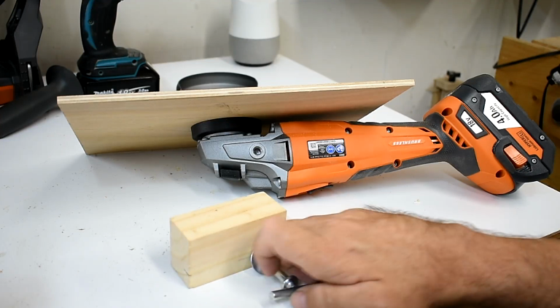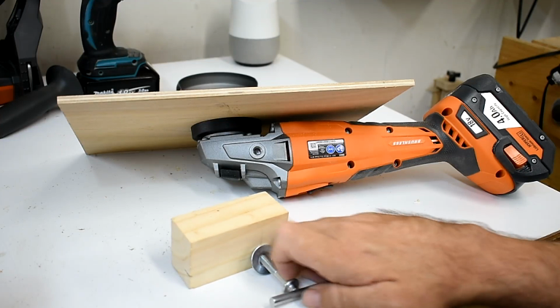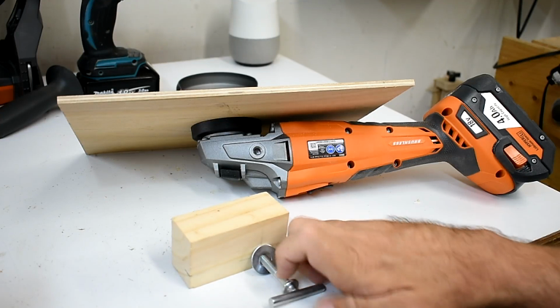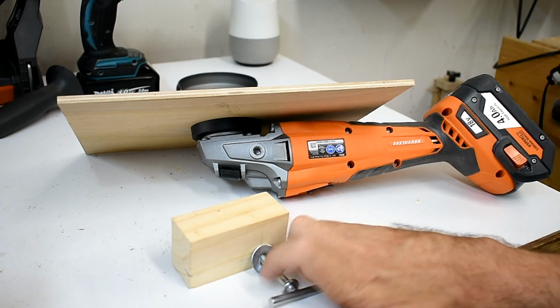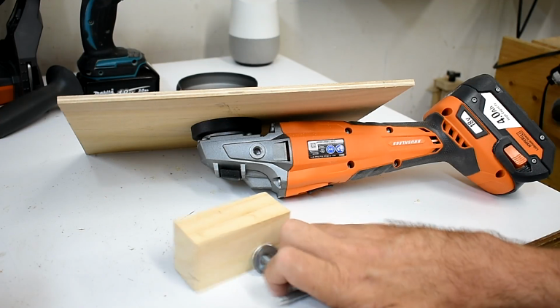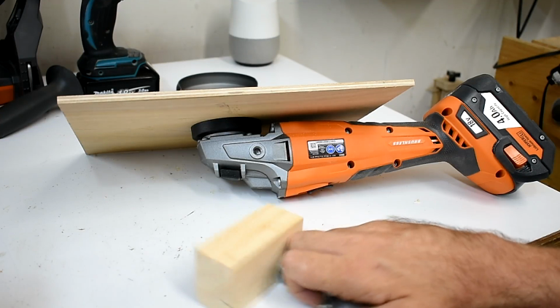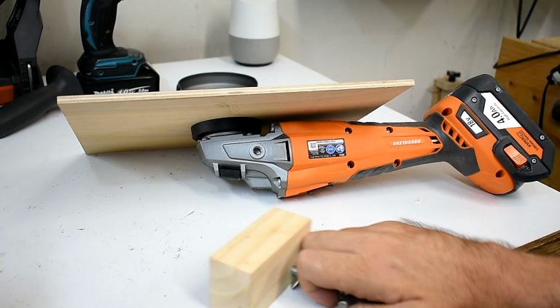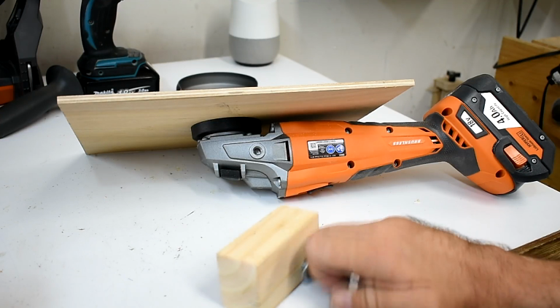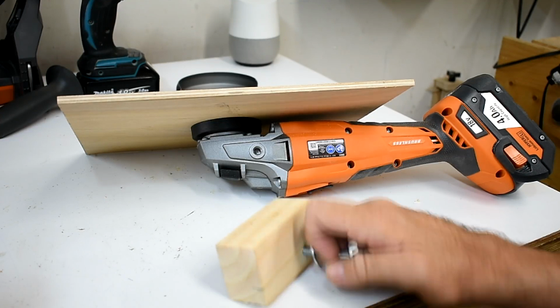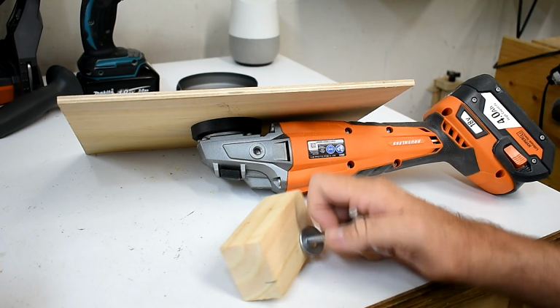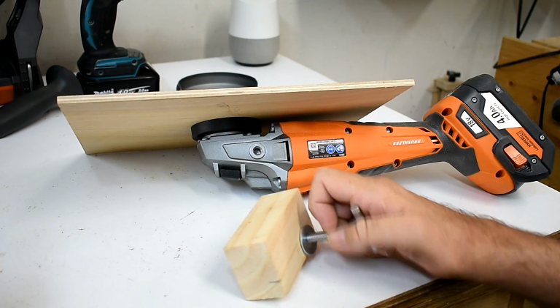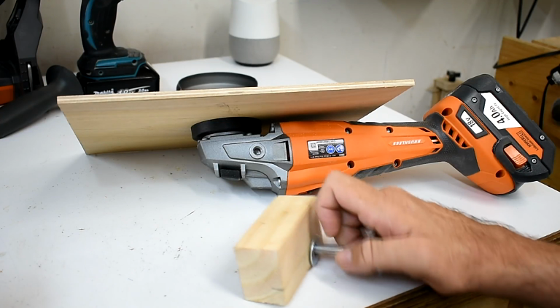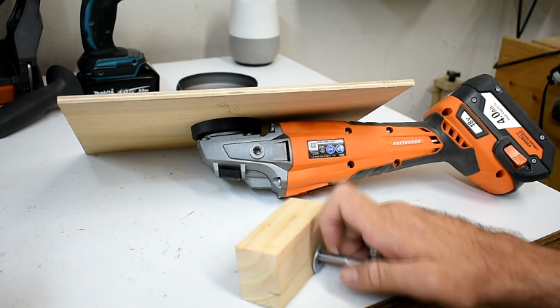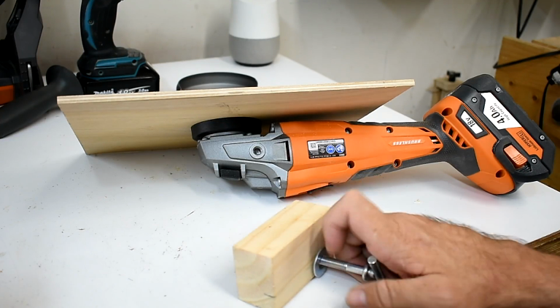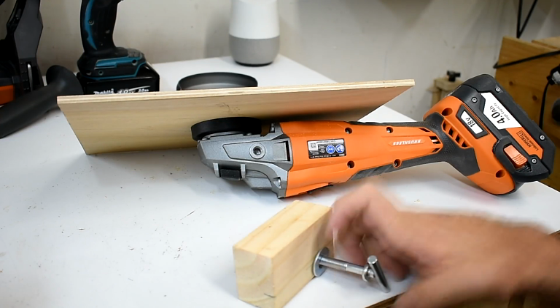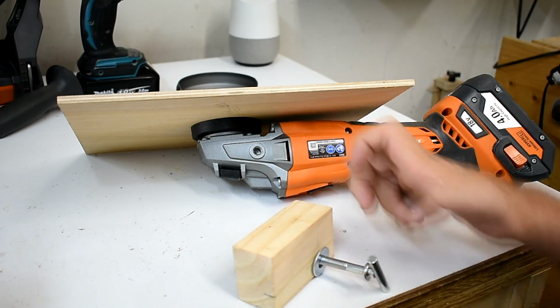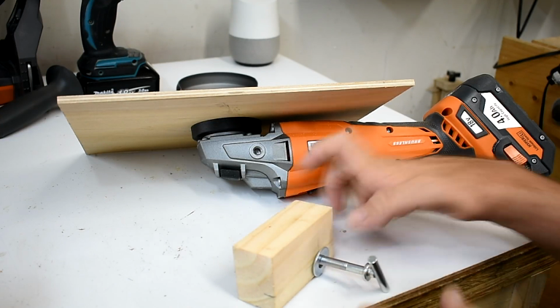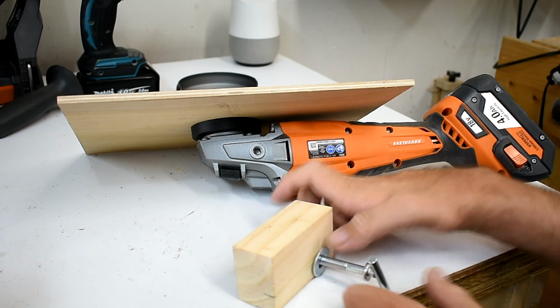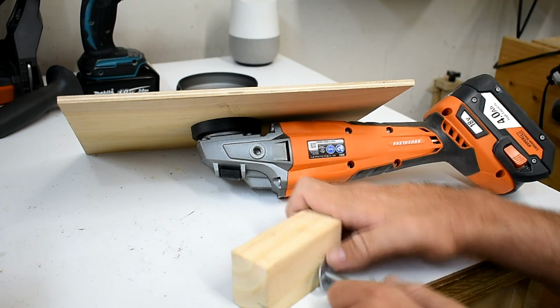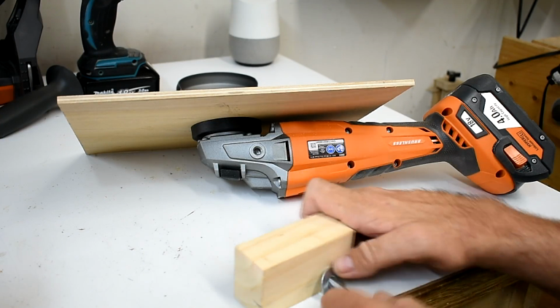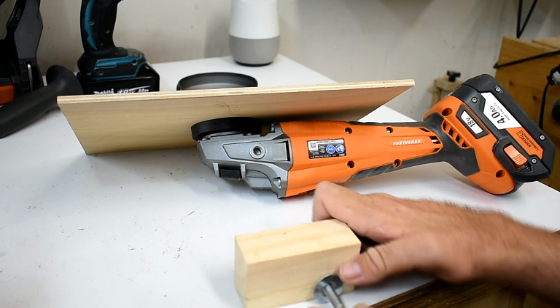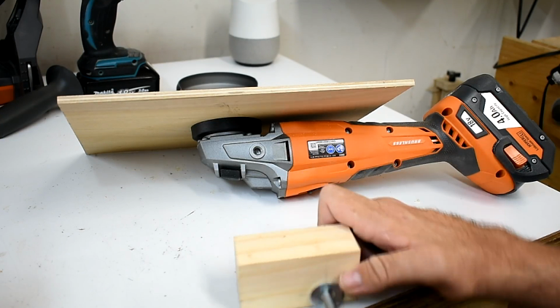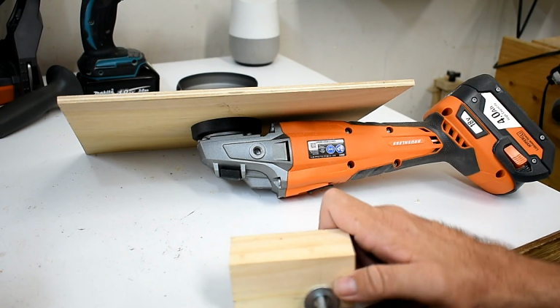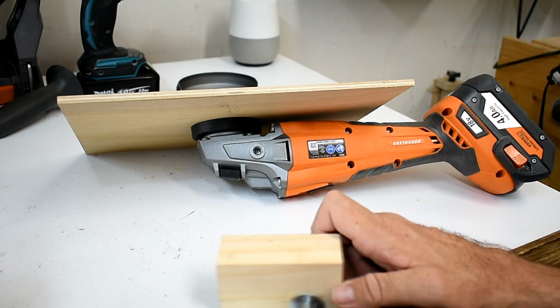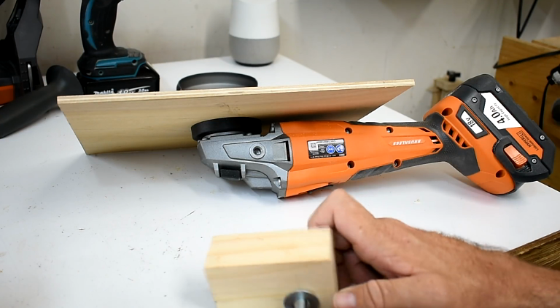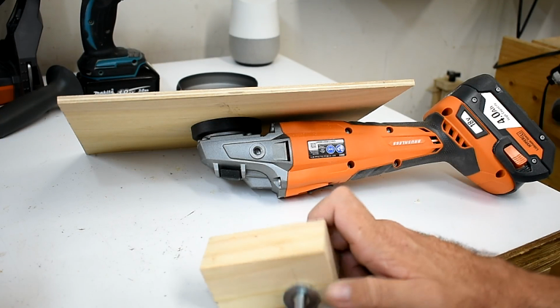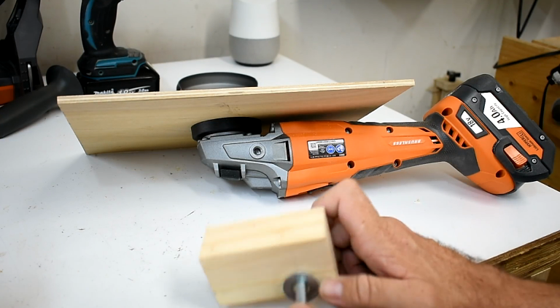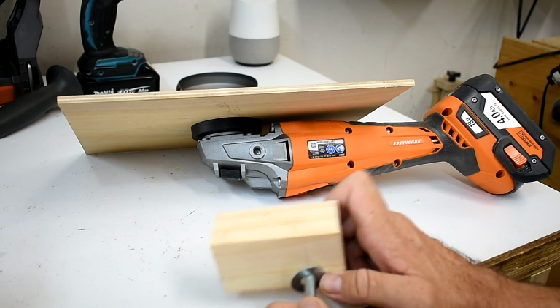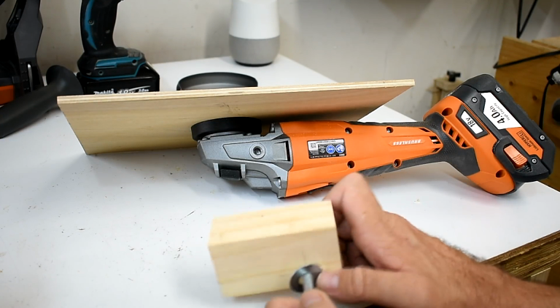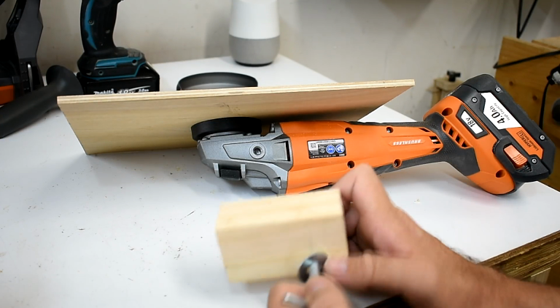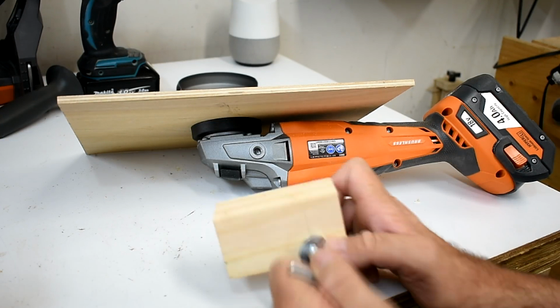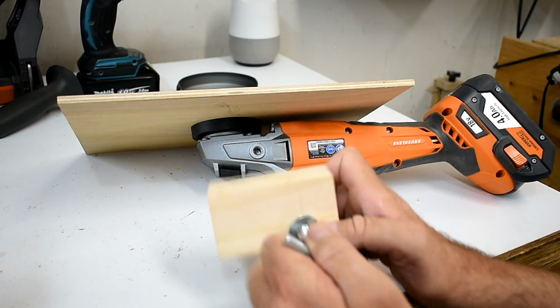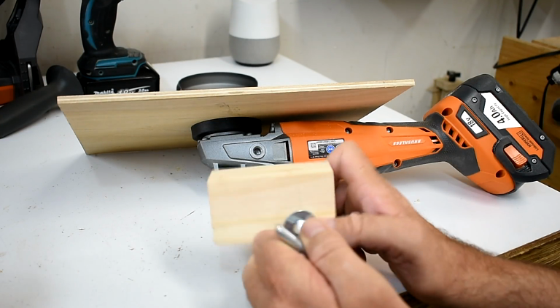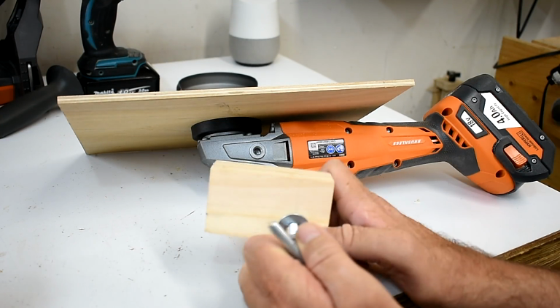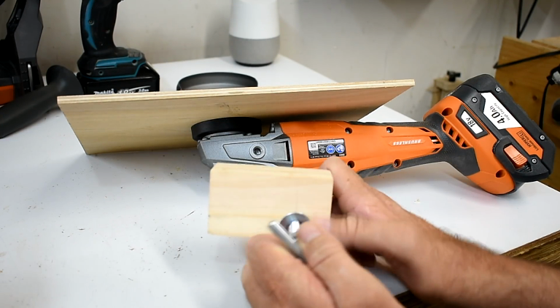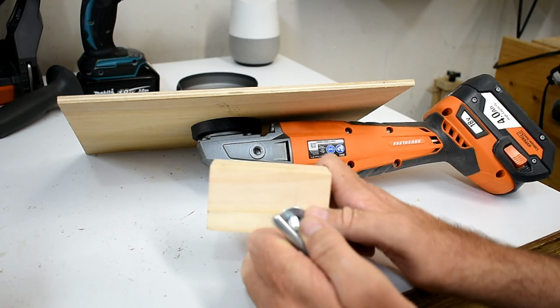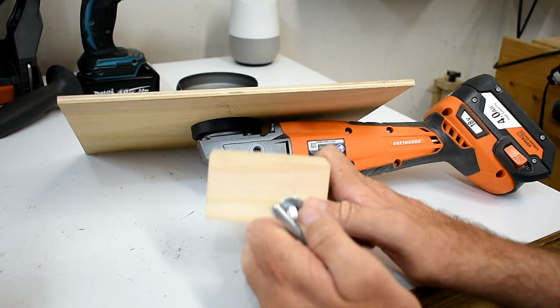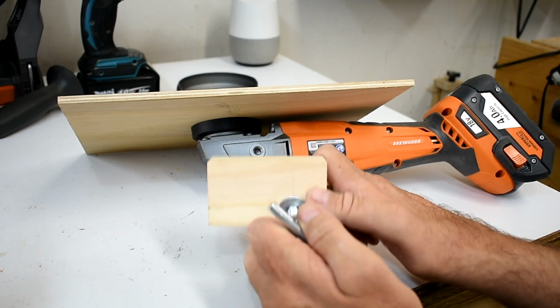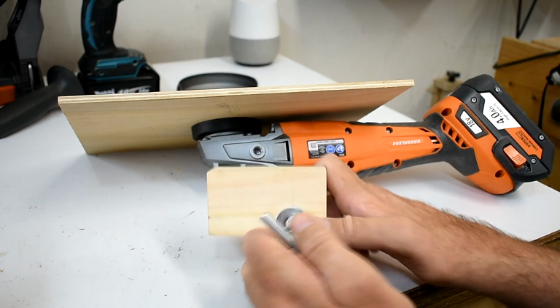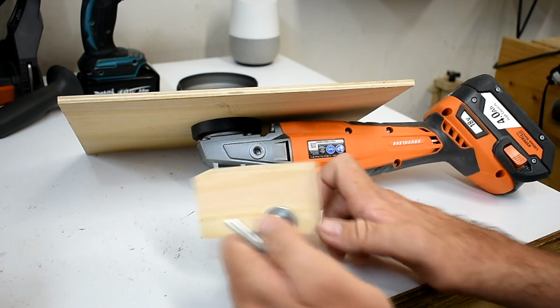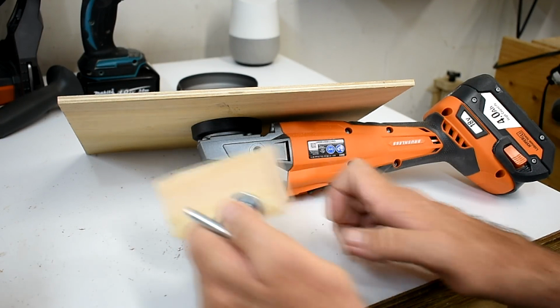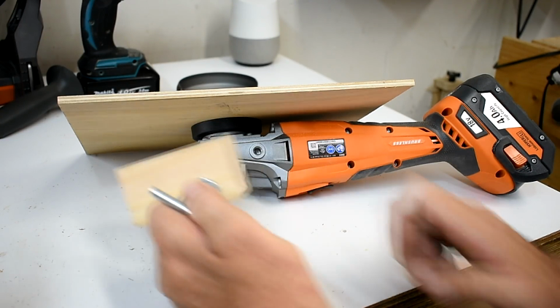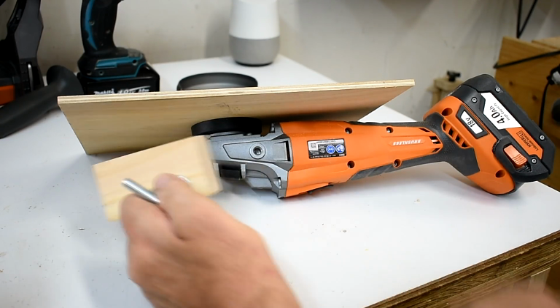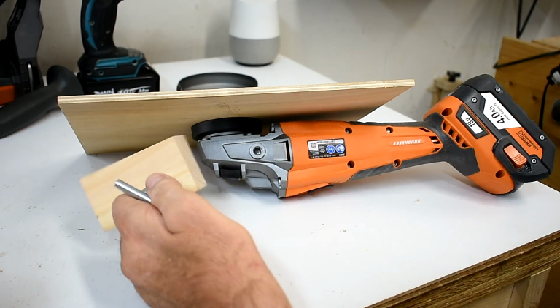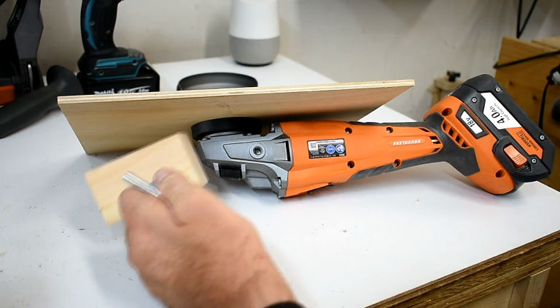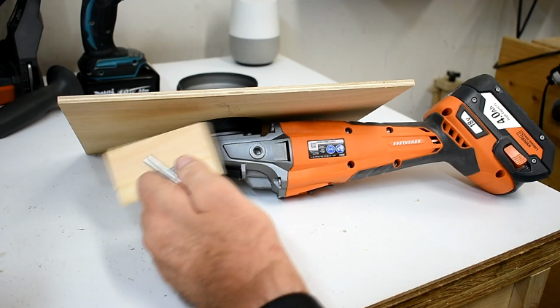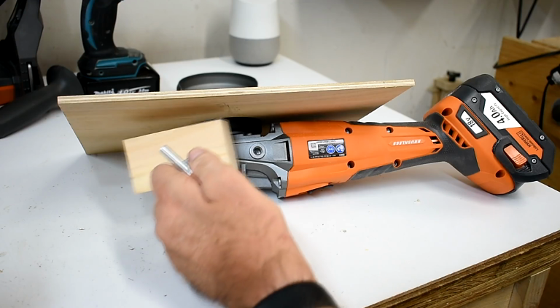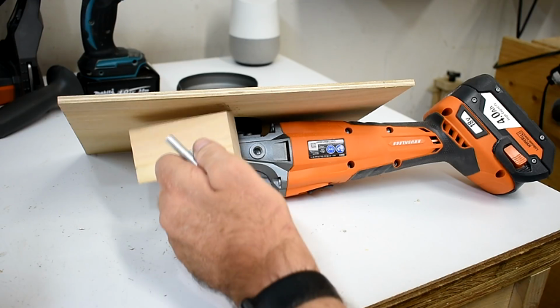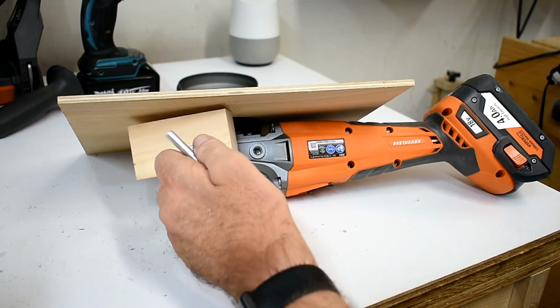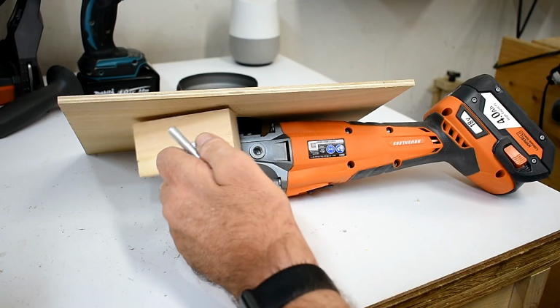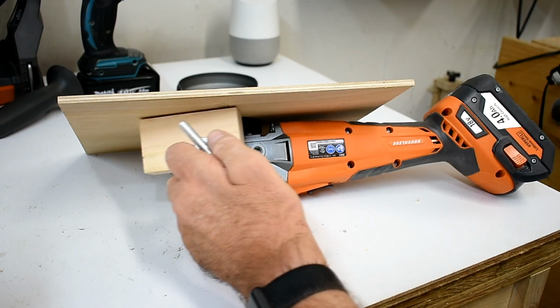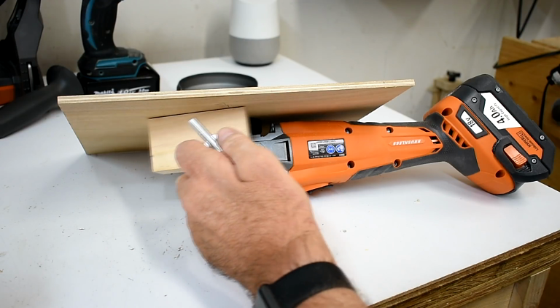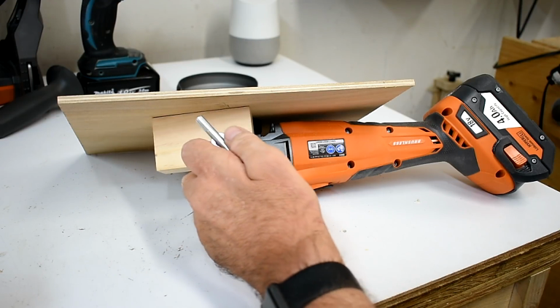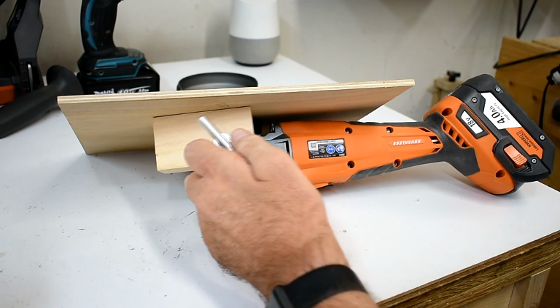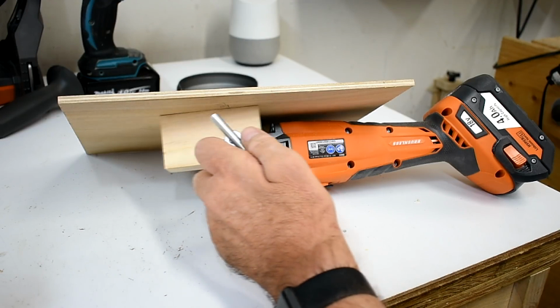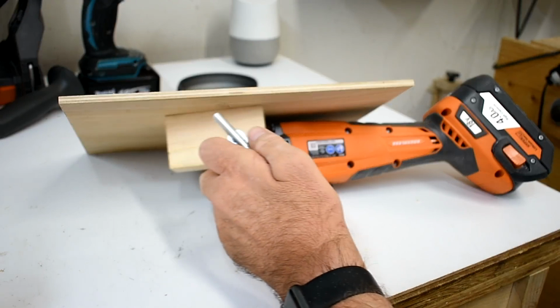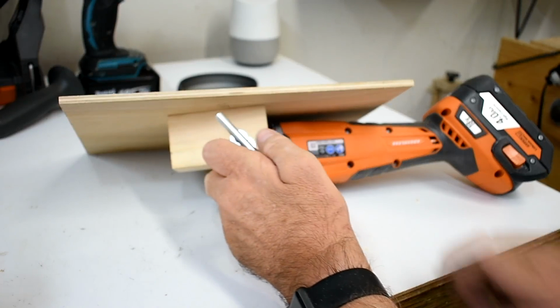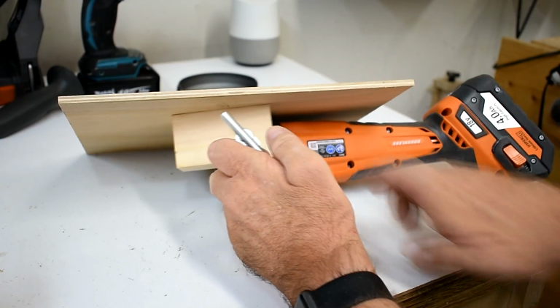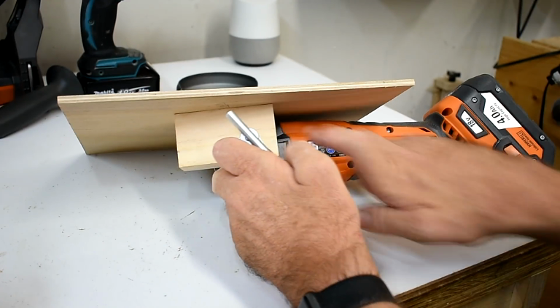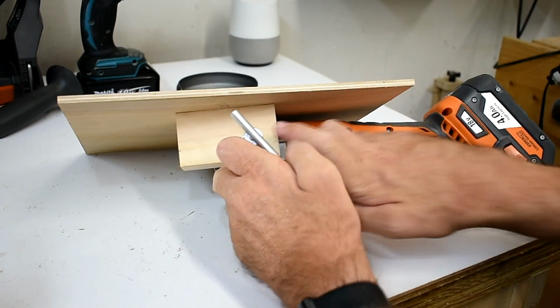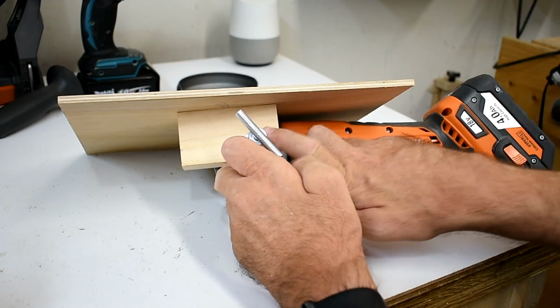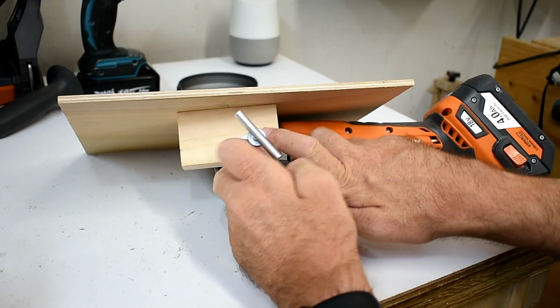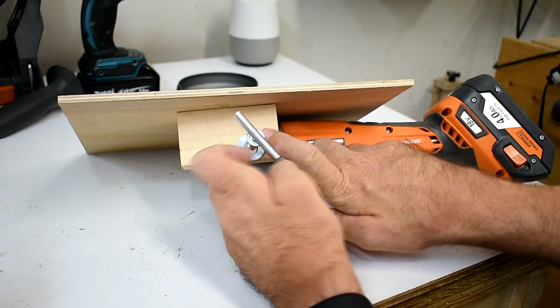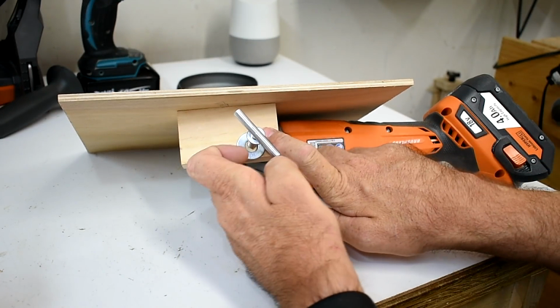I've made this small block and I put a bolt in it and it will attach to this piece.